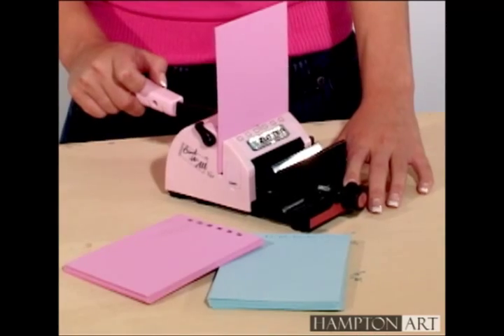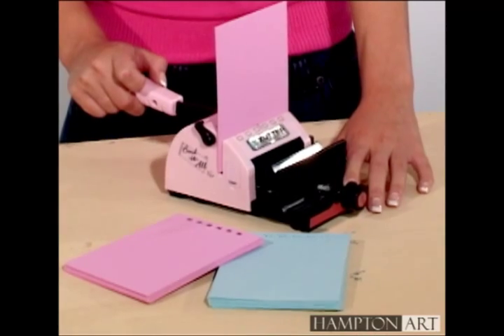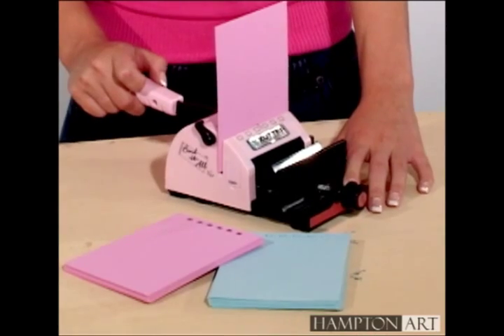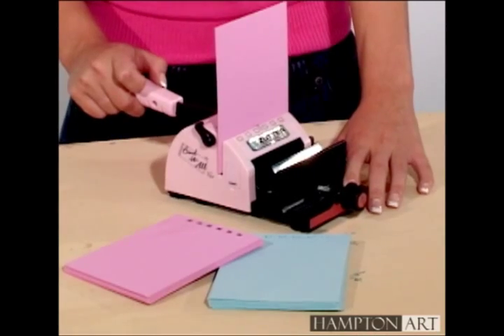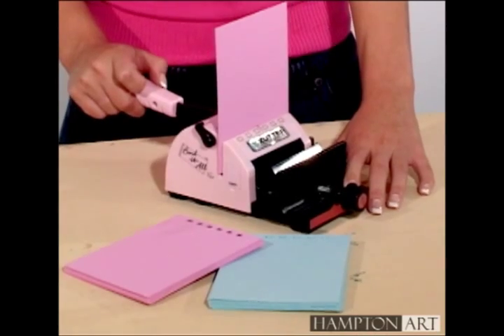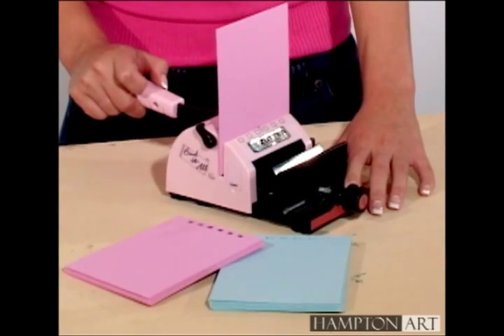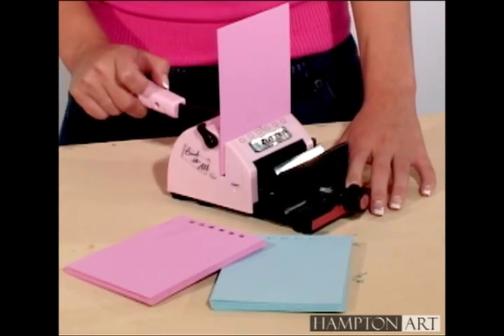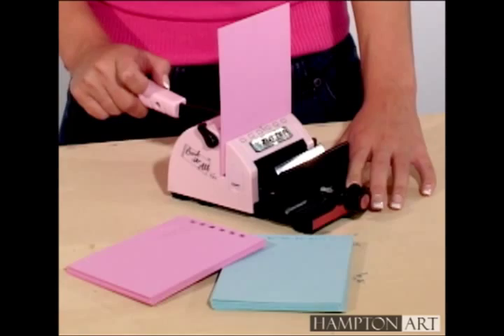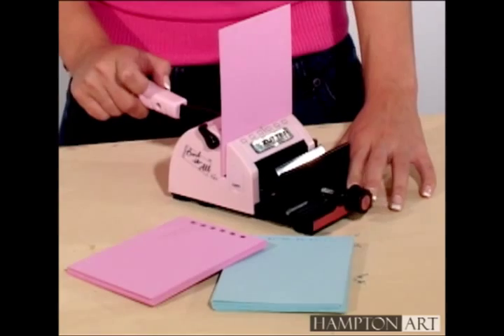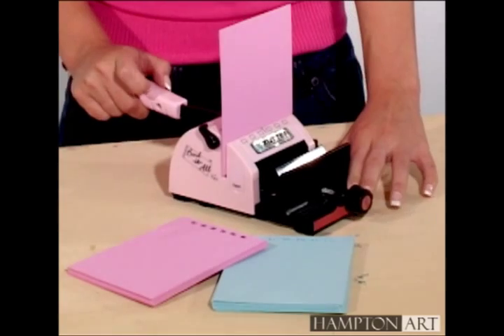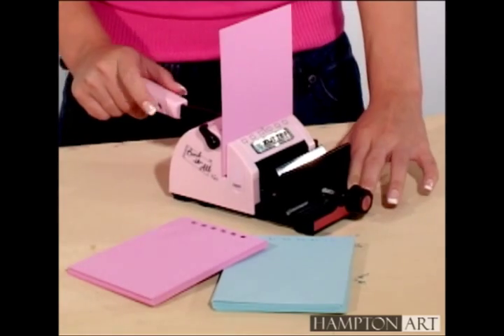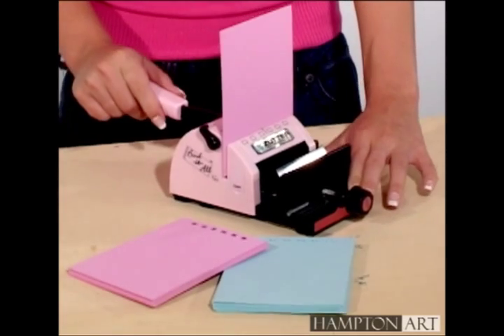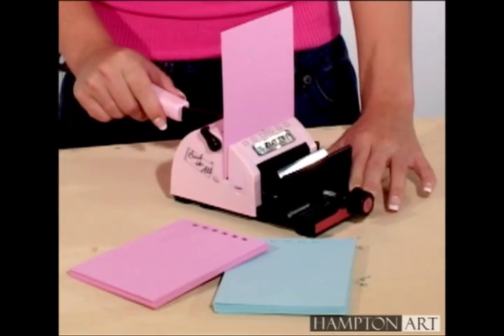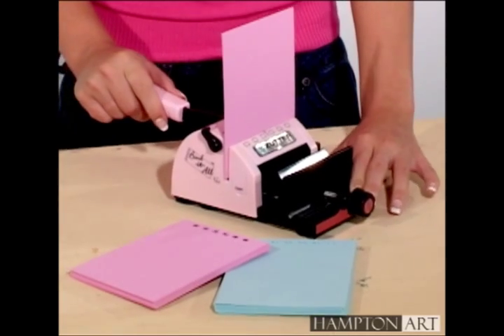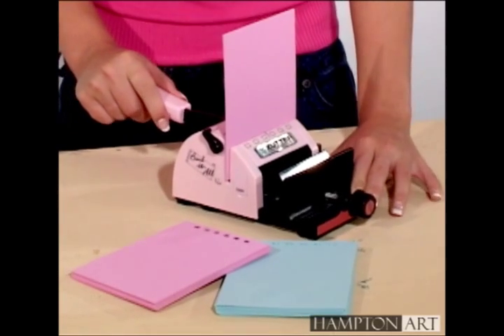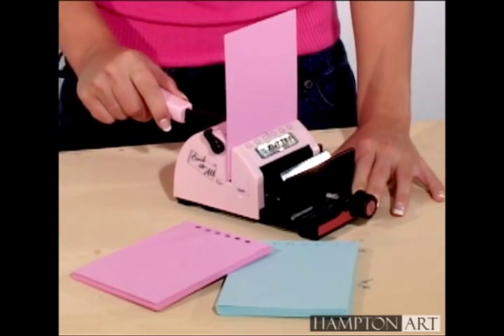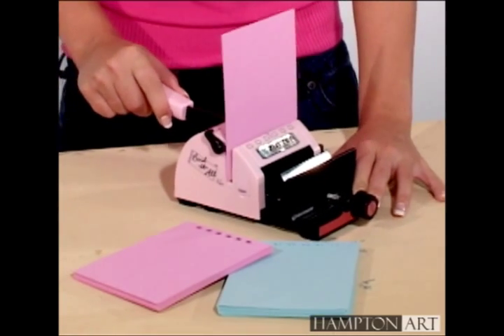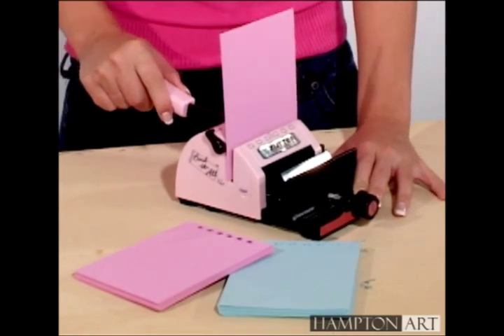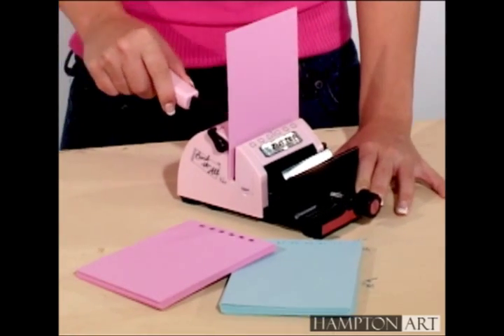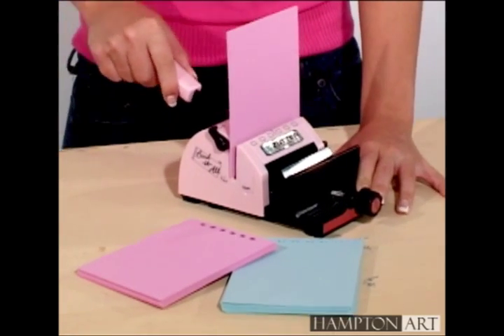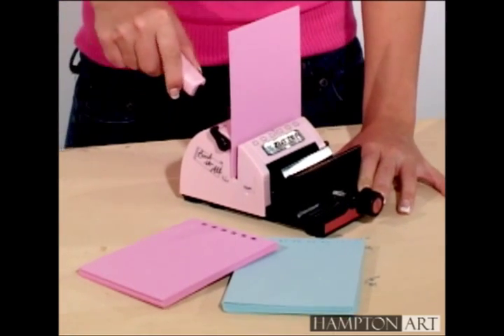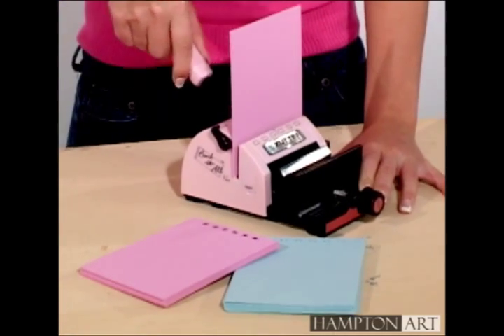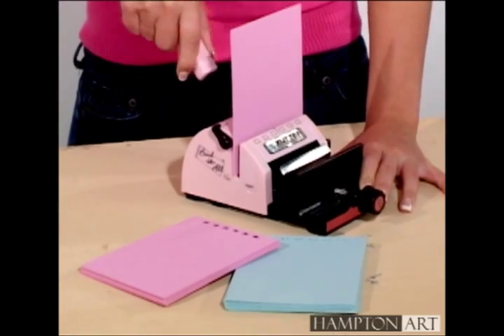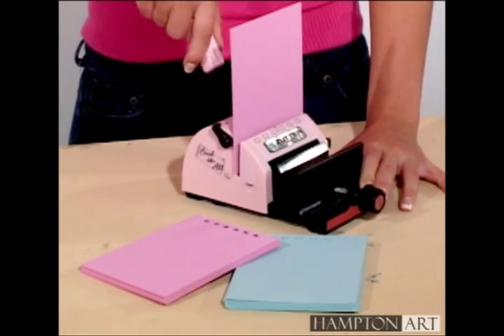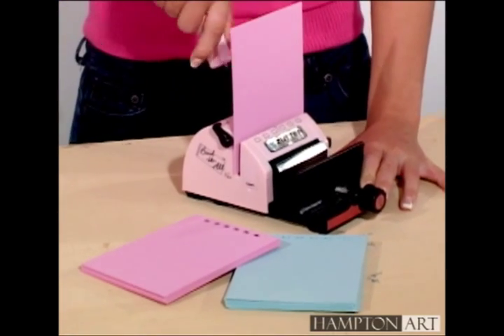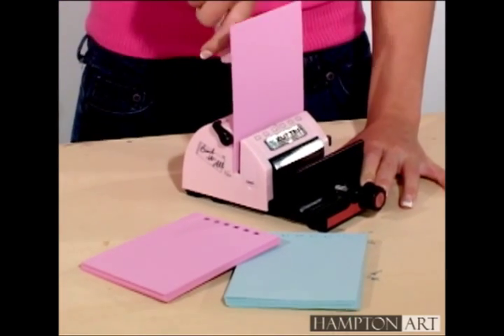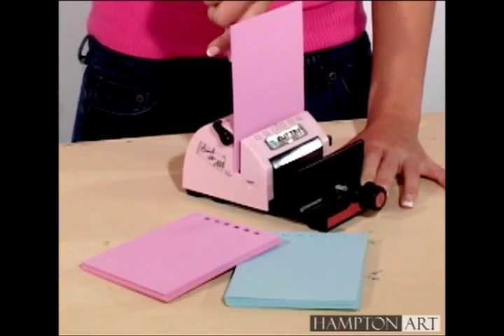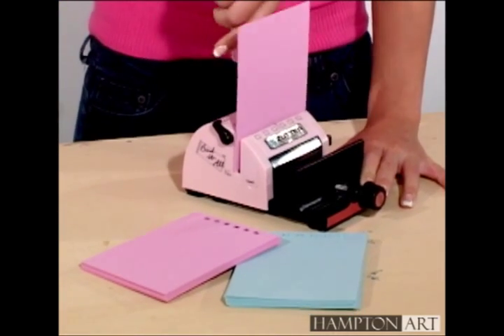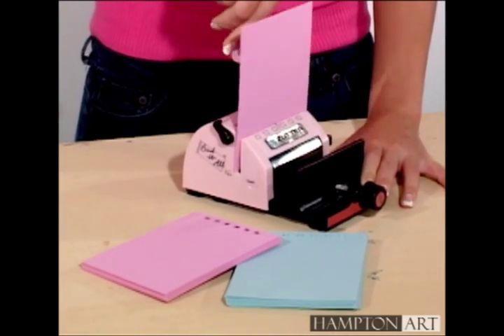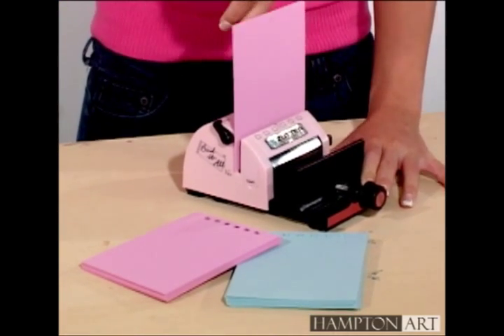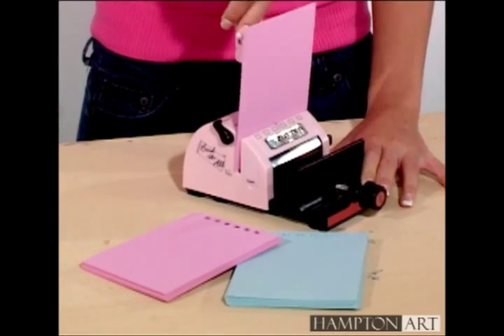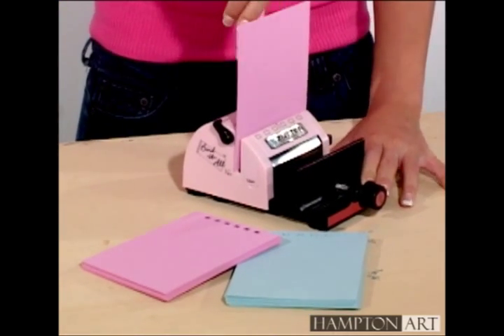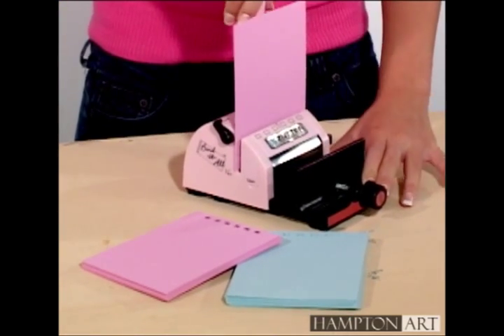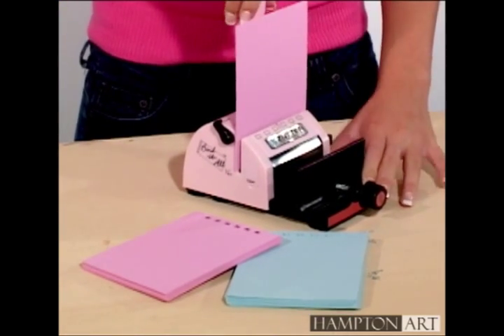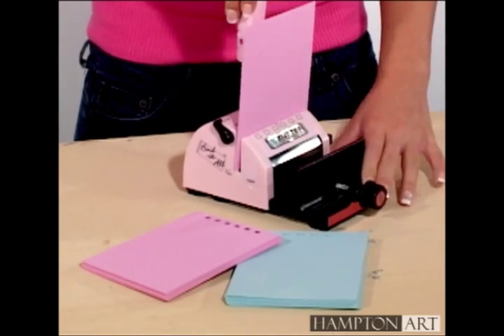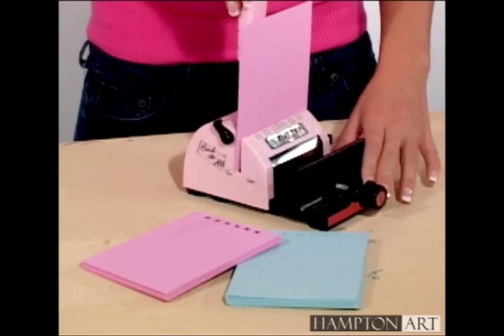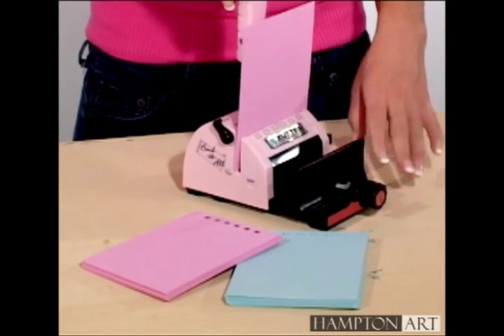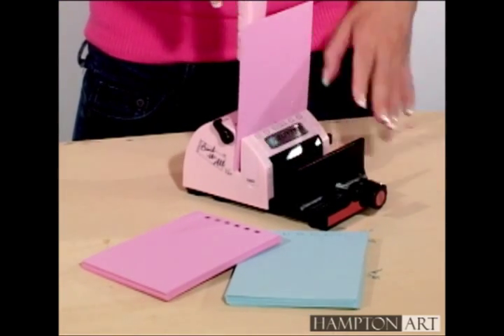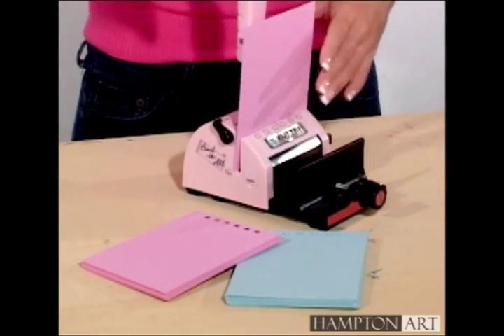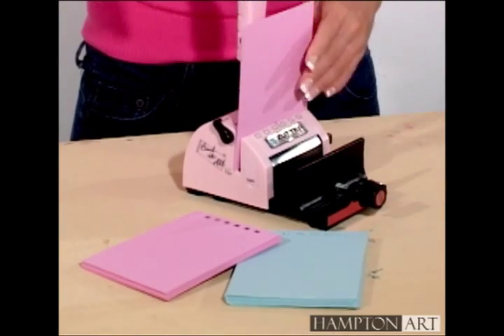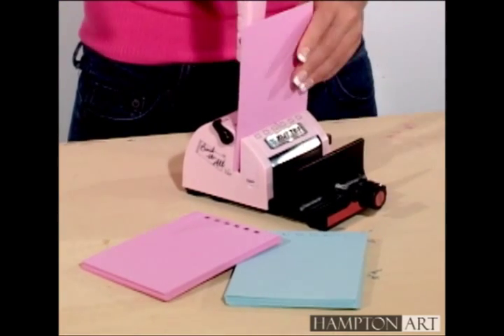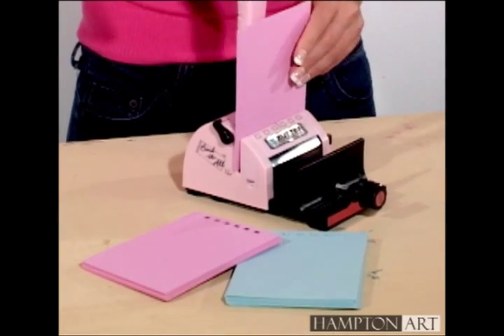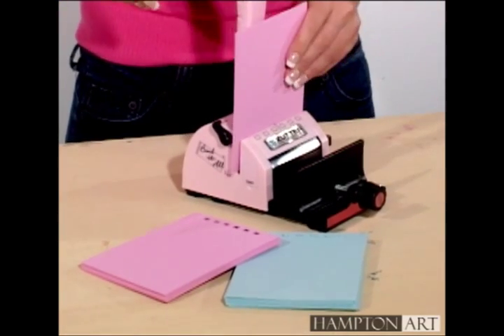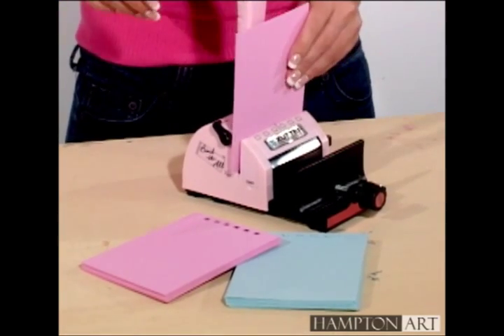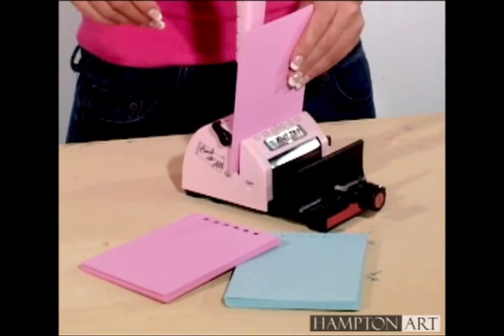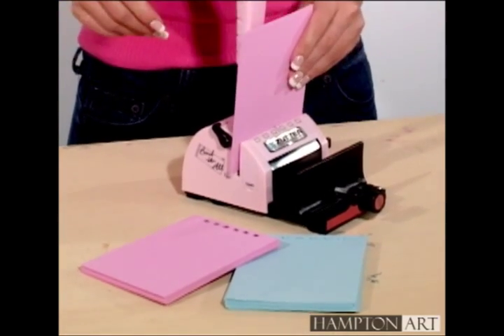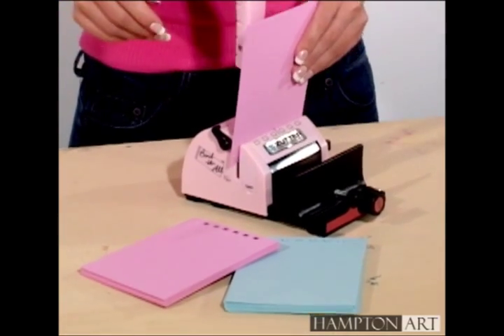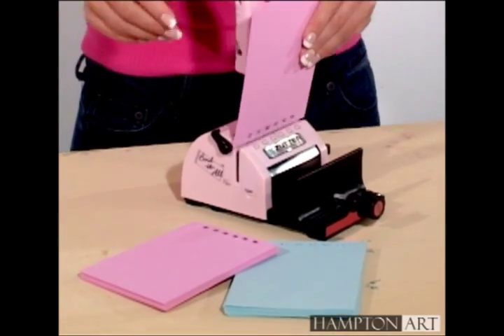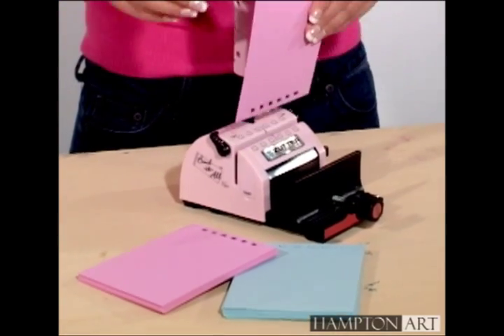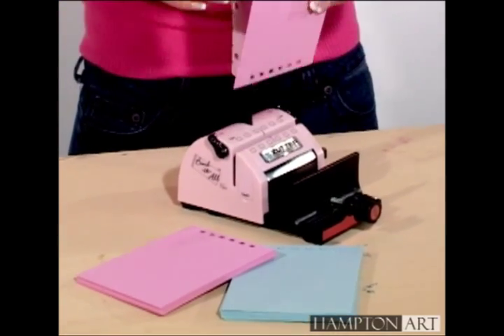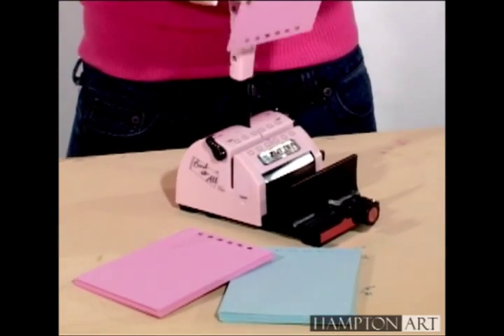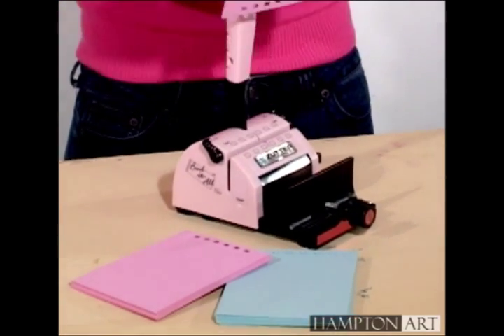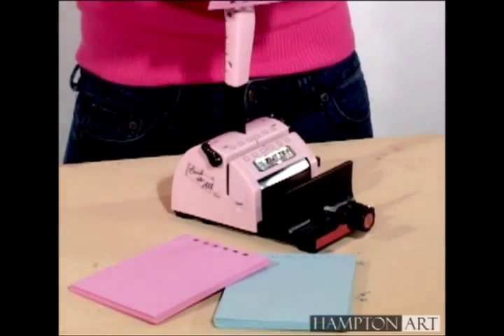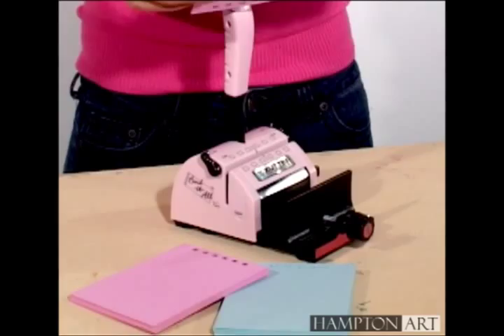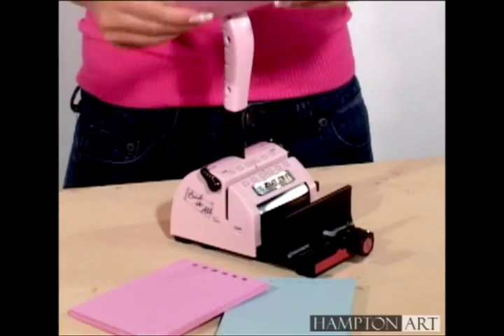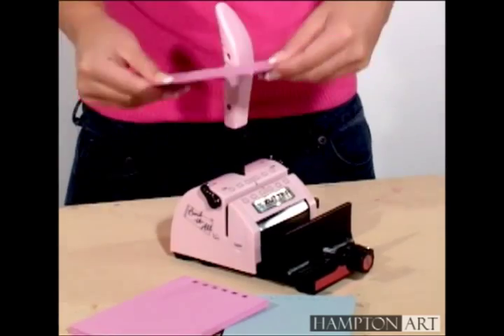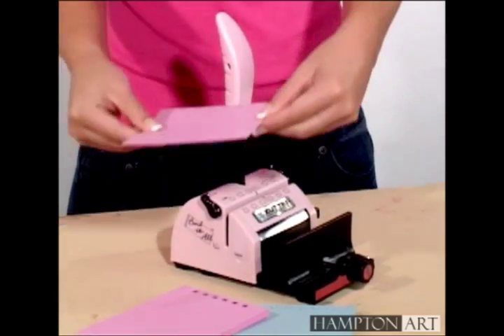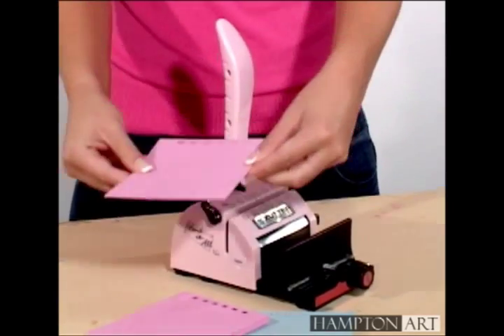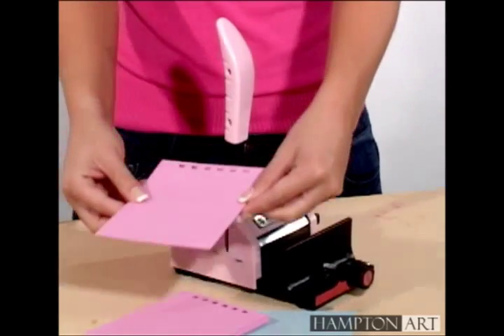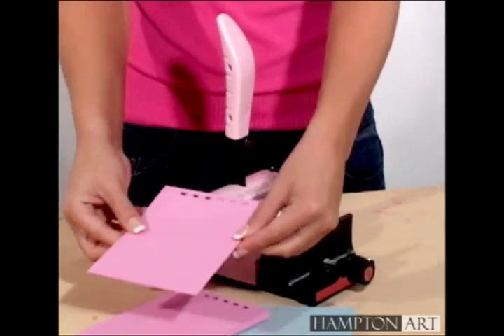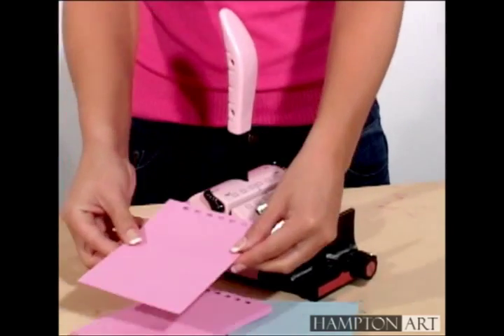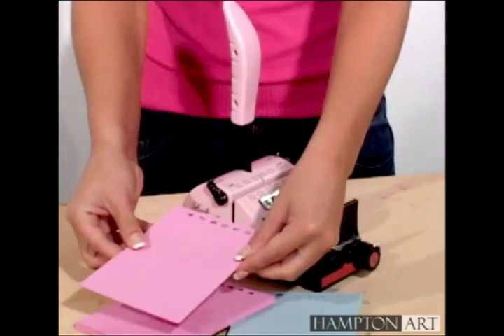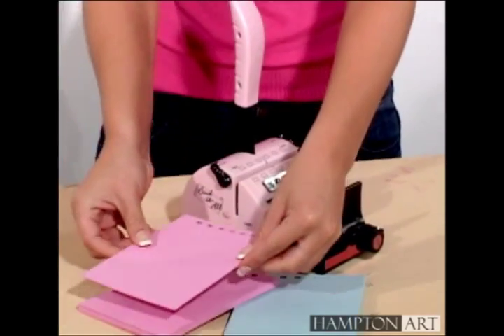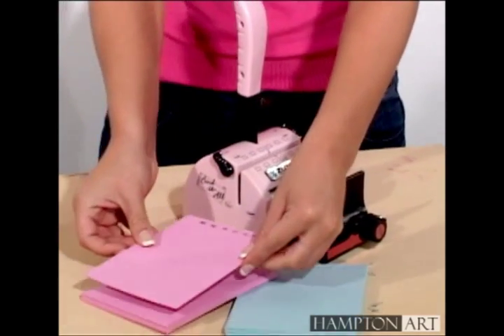To start off, punch all pages using the Zutter Bind-It-All machine along the four-and-a-quarter-inch edge.